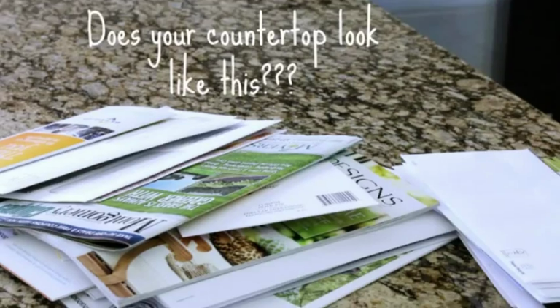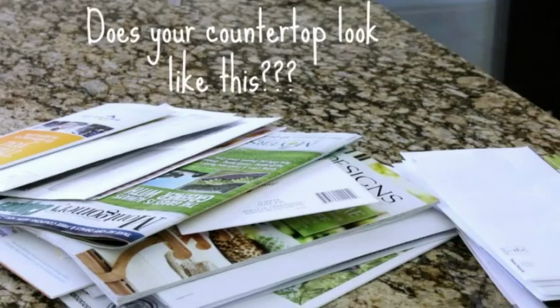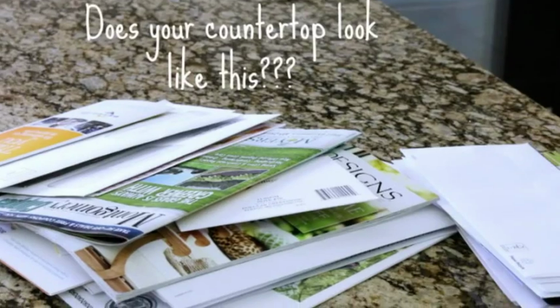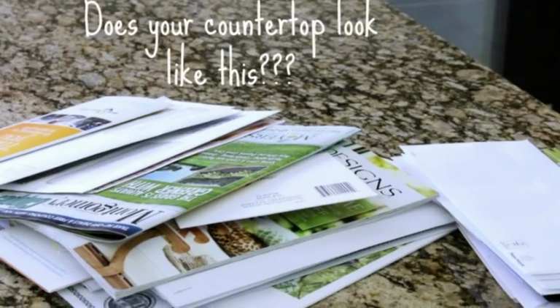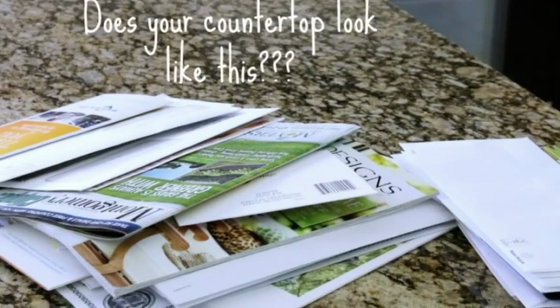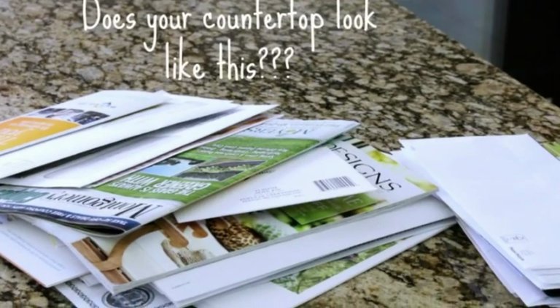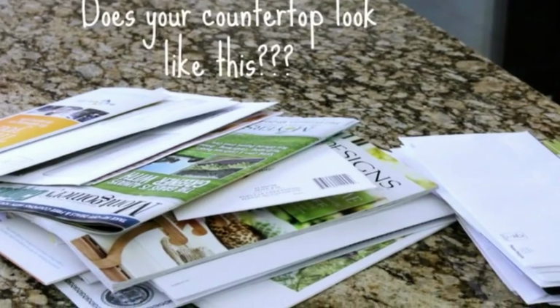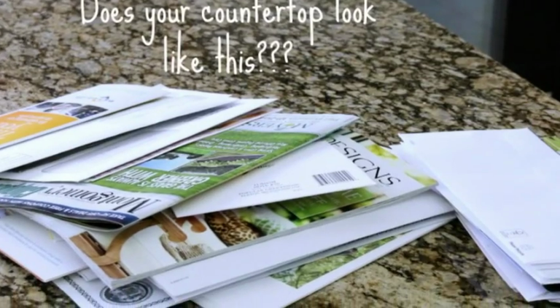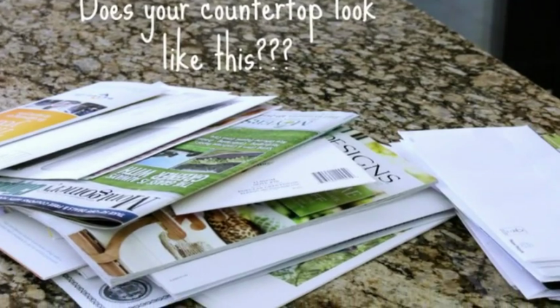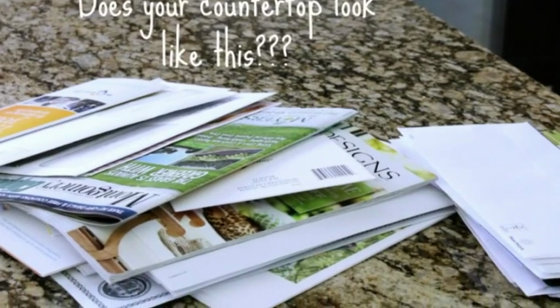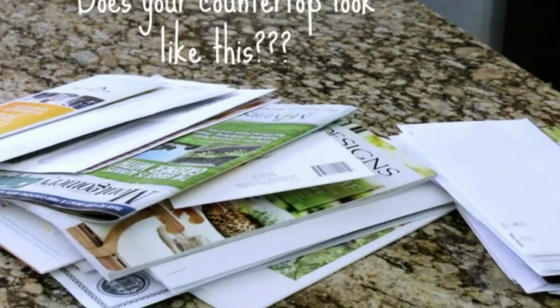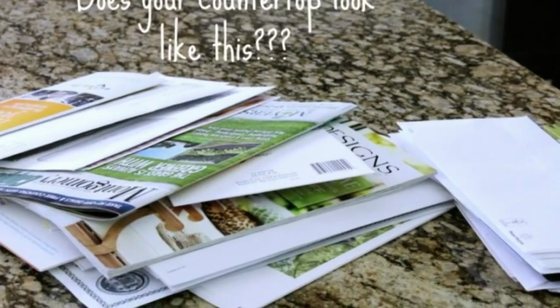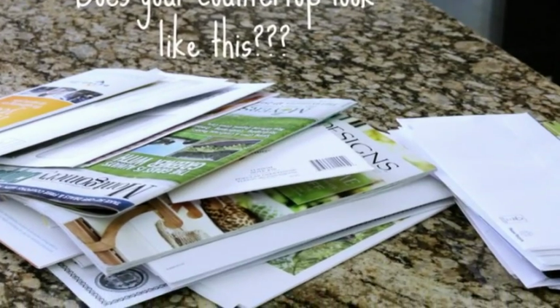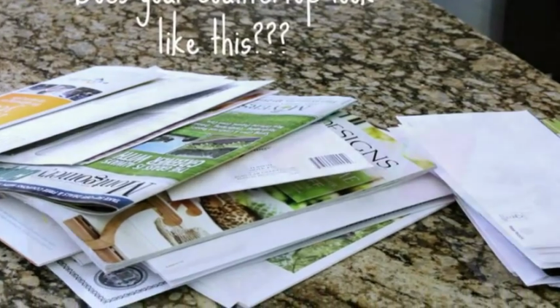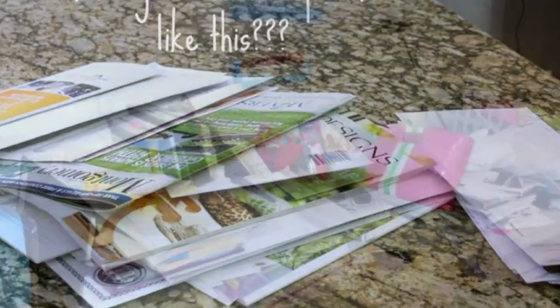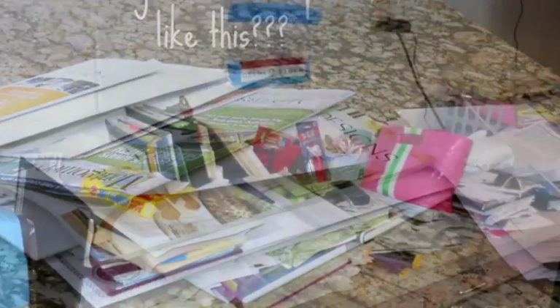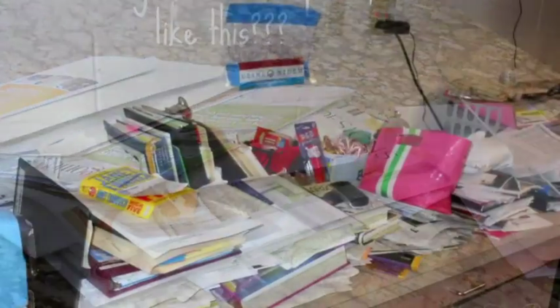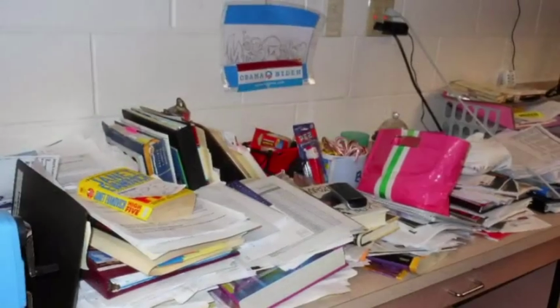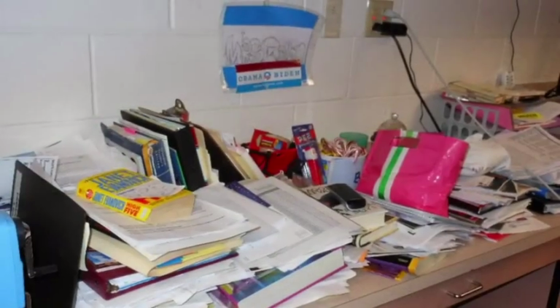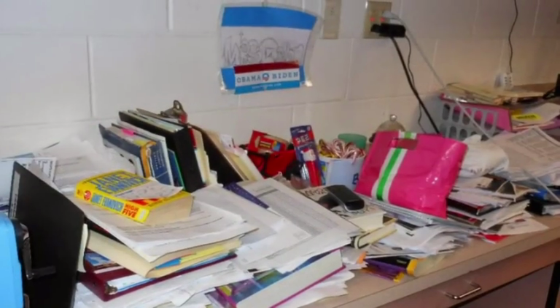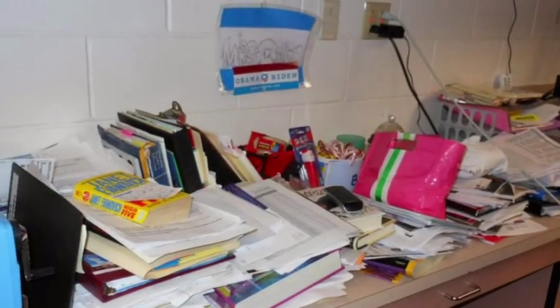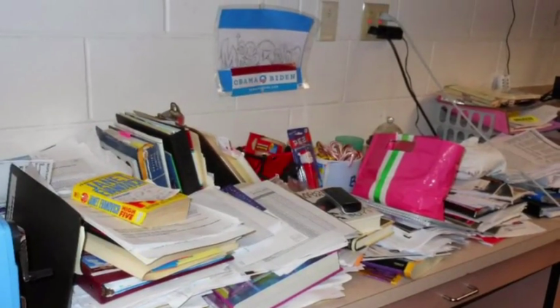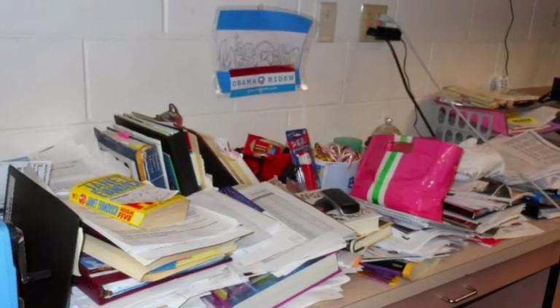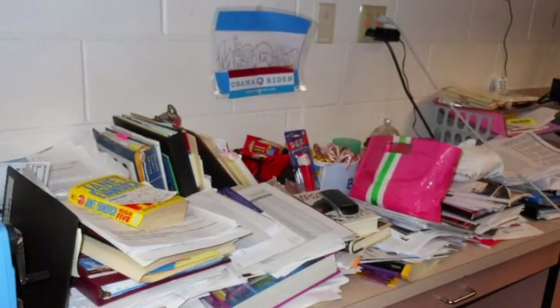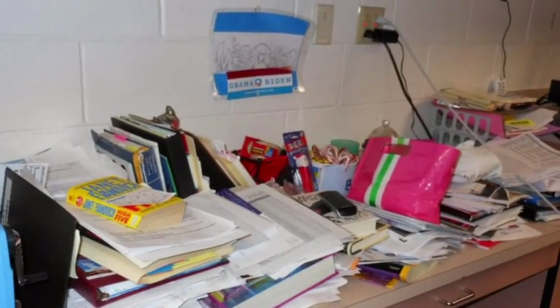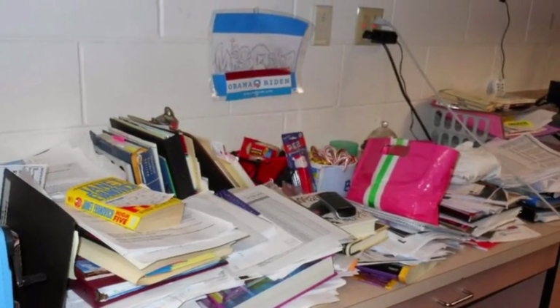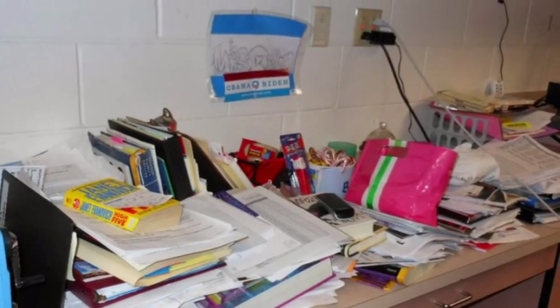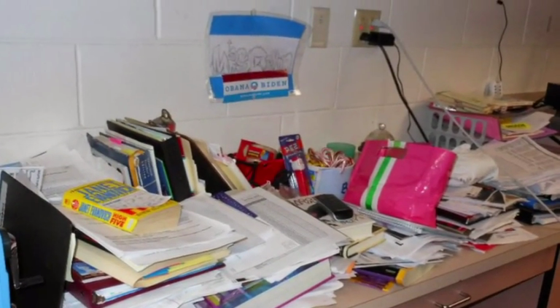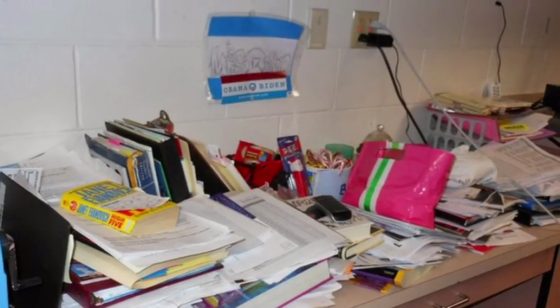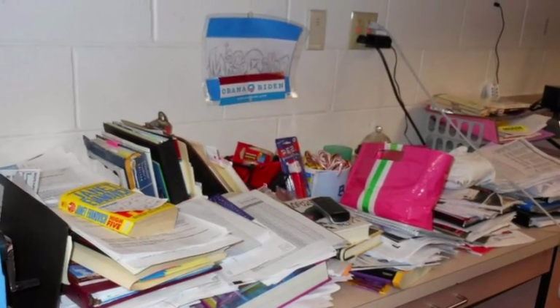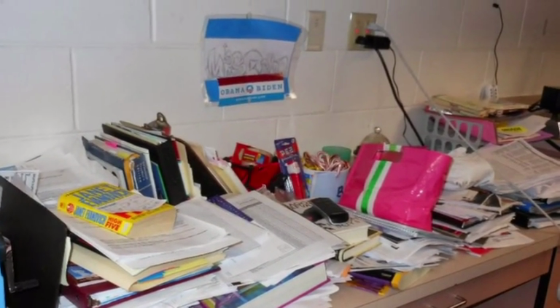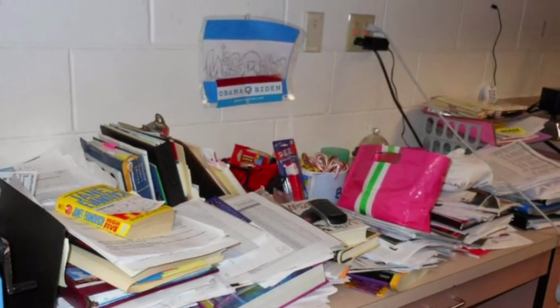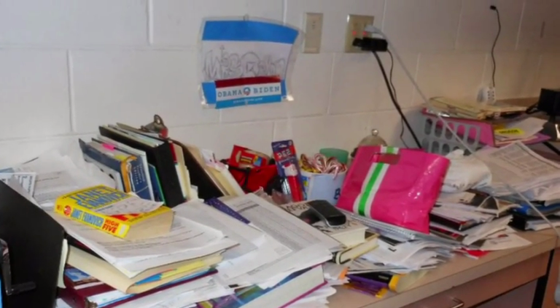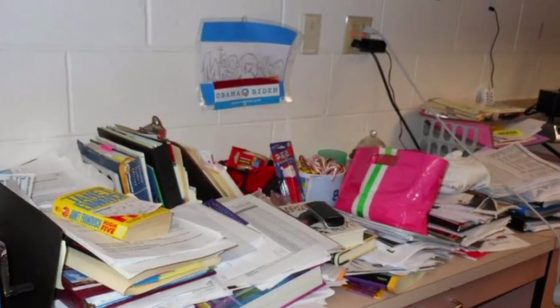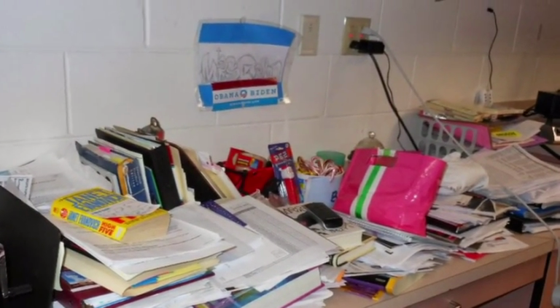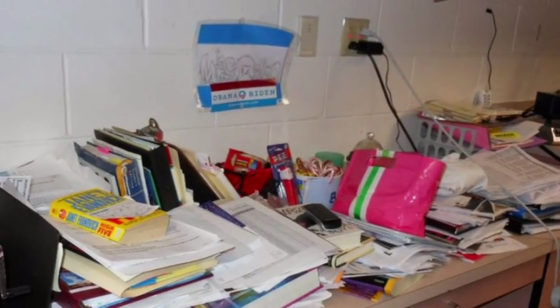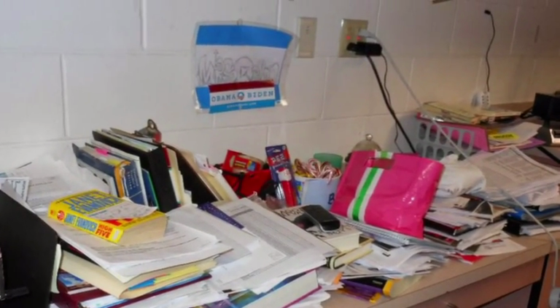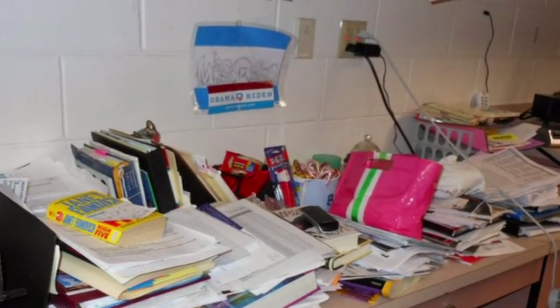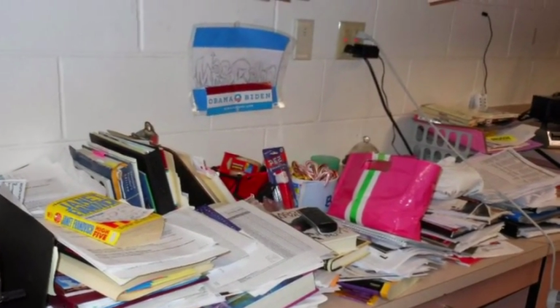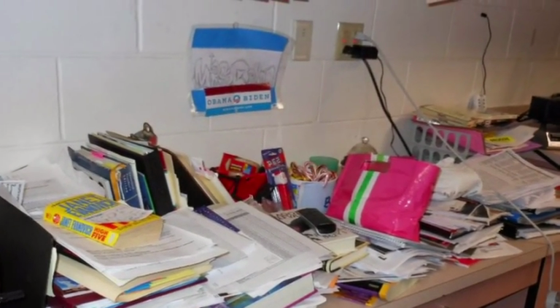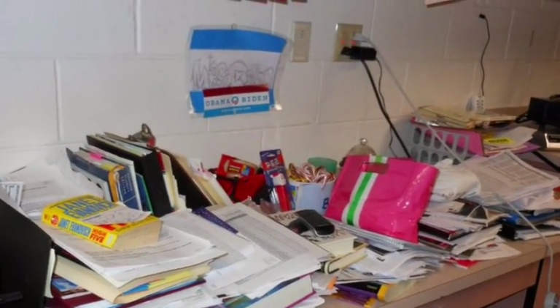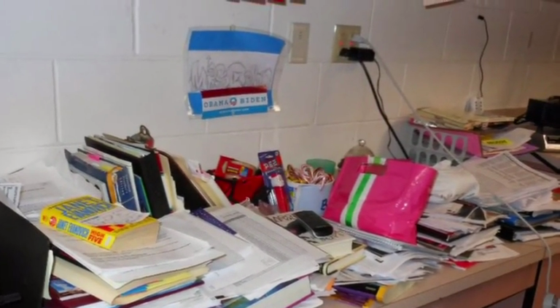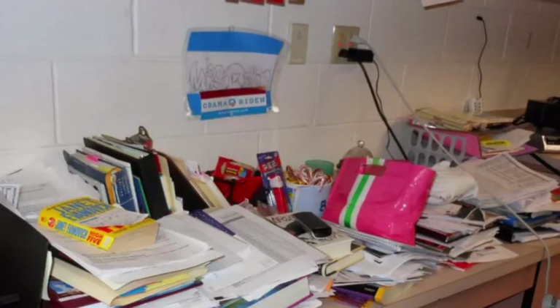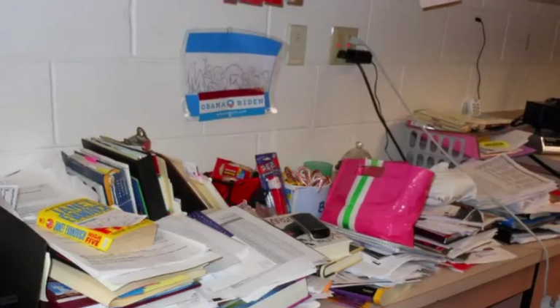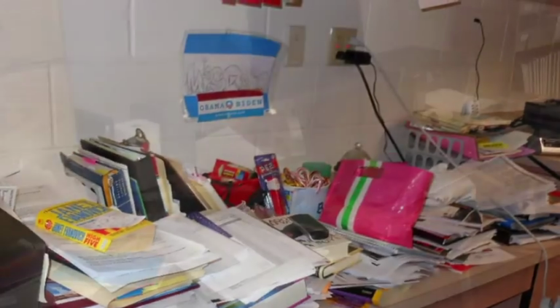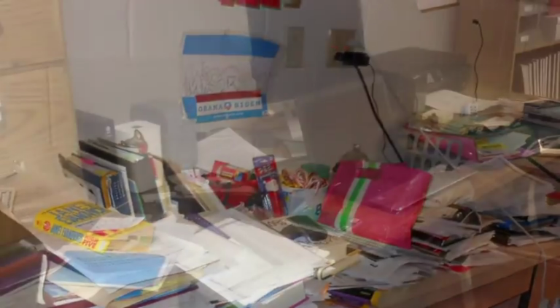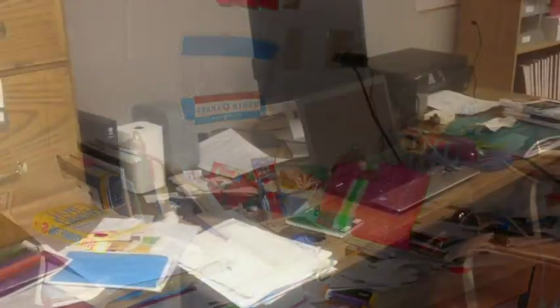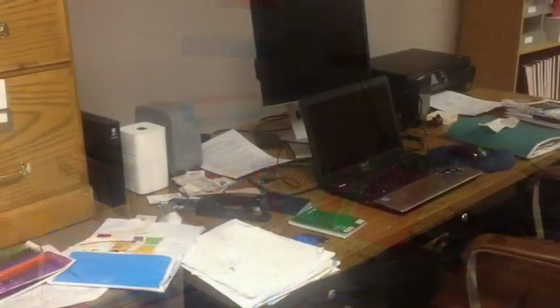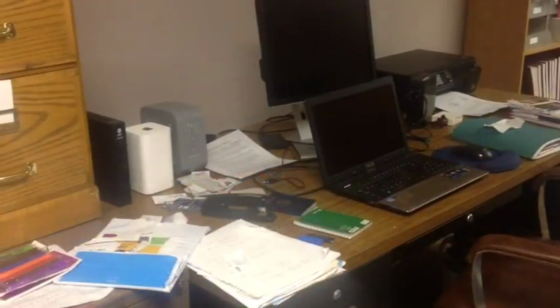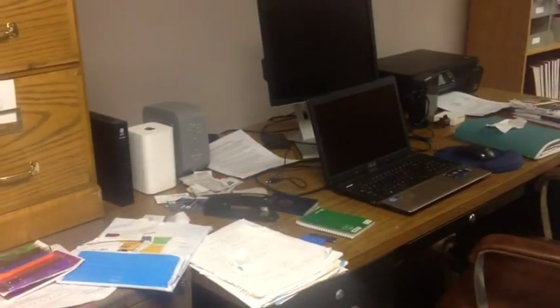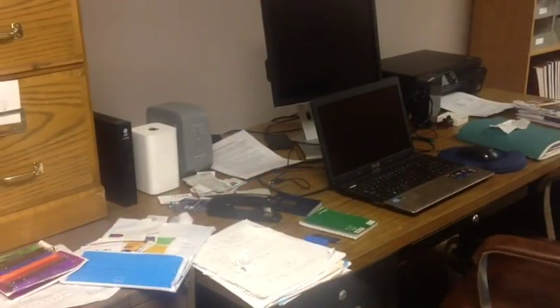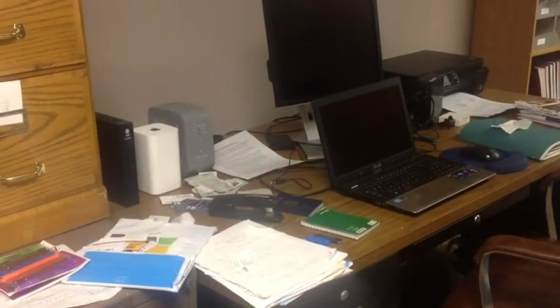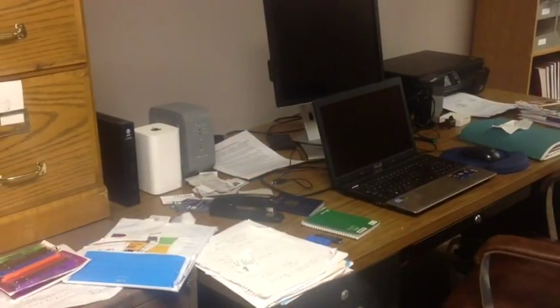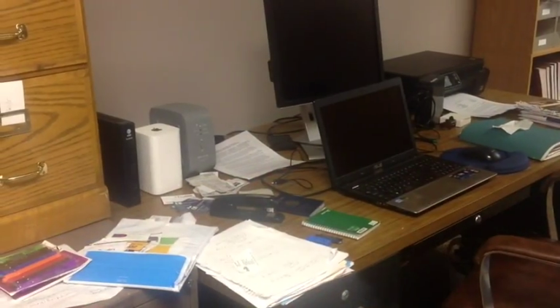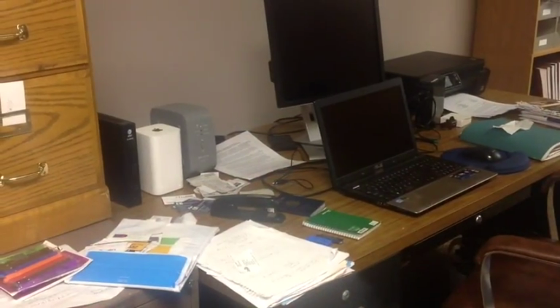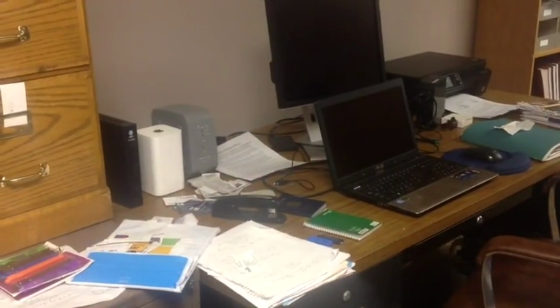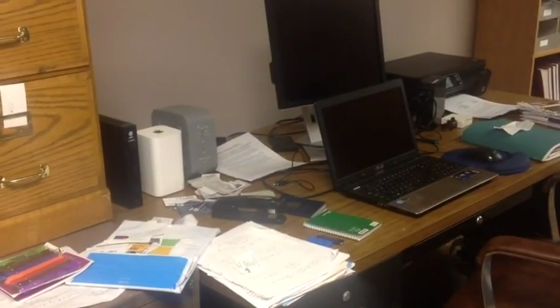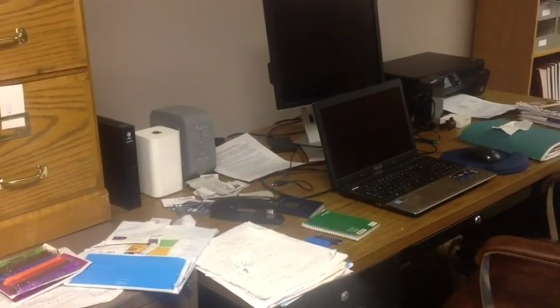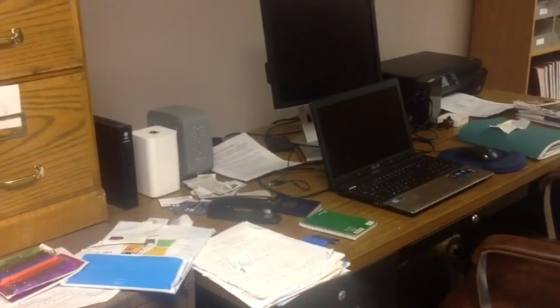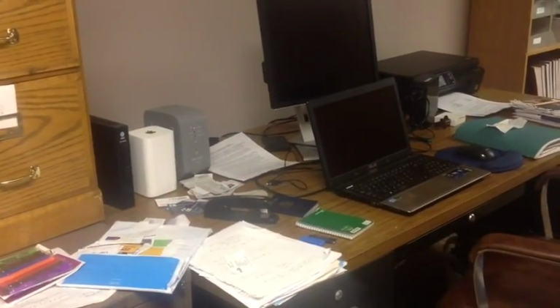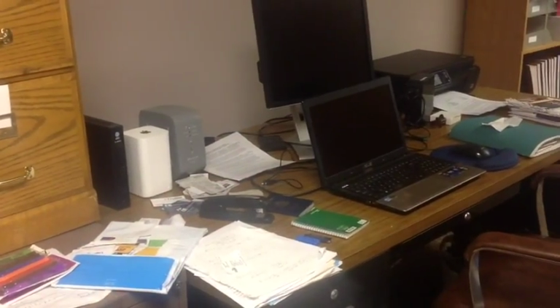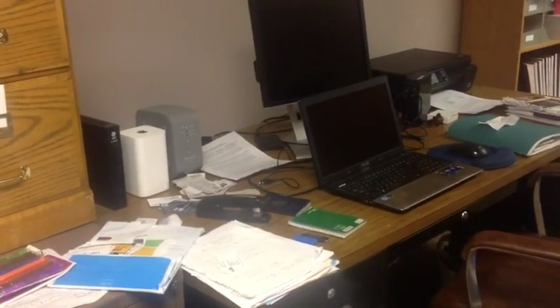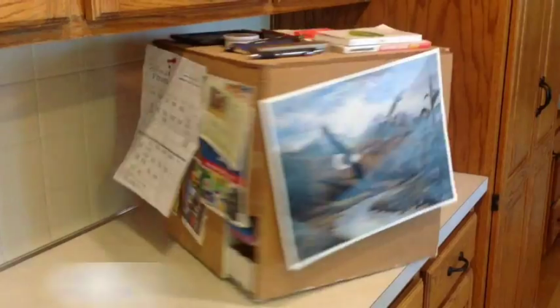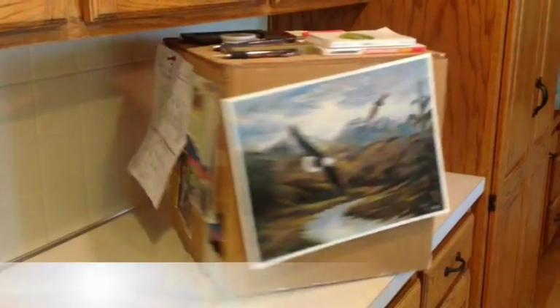Piles of mail, kids' homework, miscellaneous work papers and receipts look like a mess. Is your home or office desk a distraction?